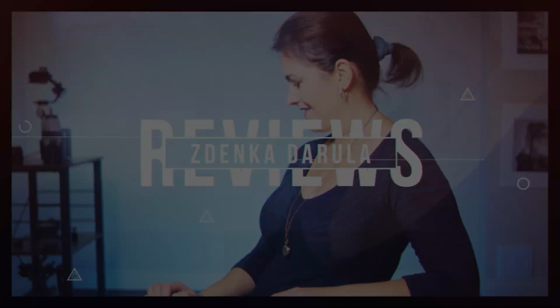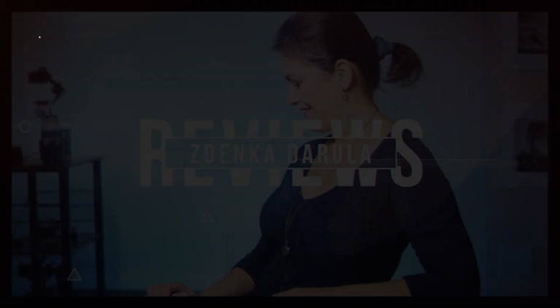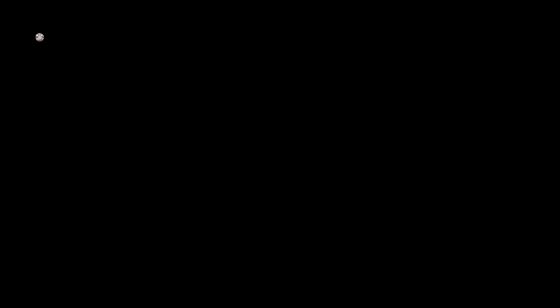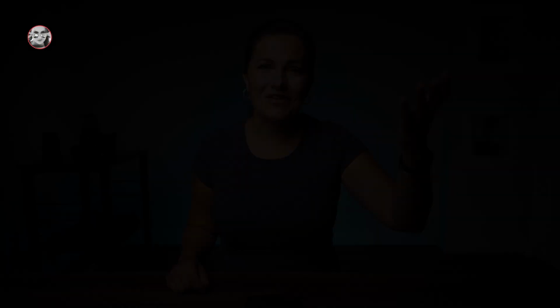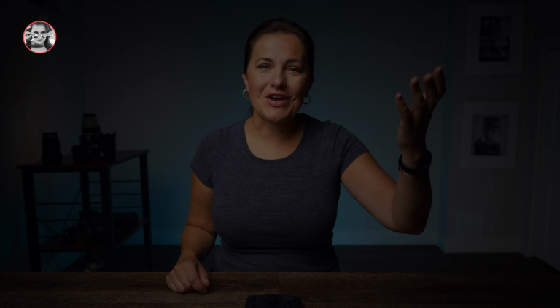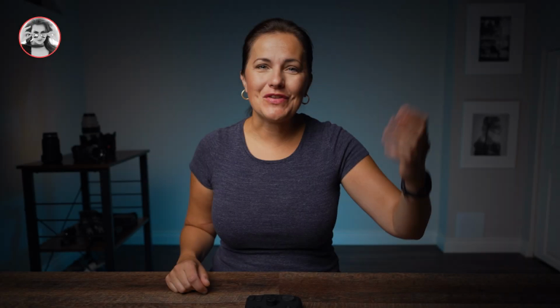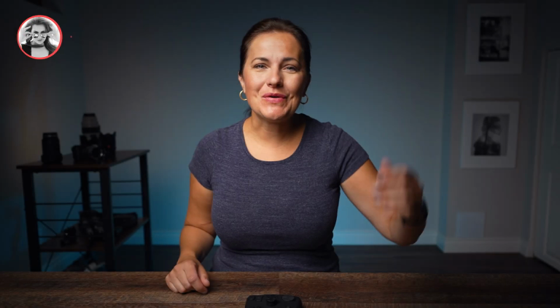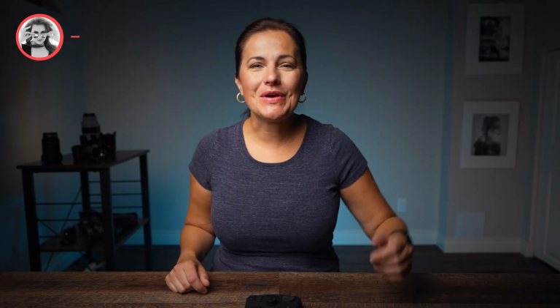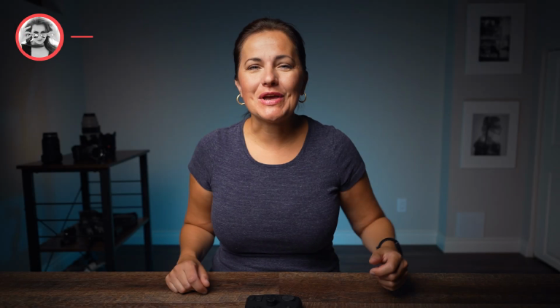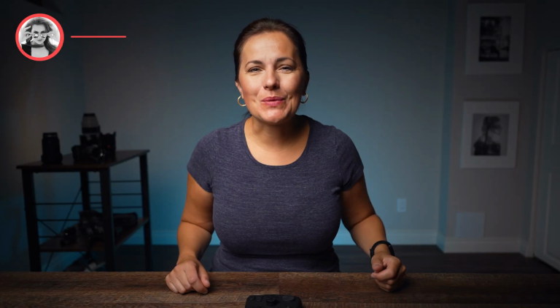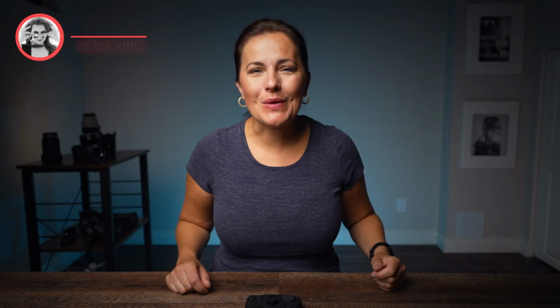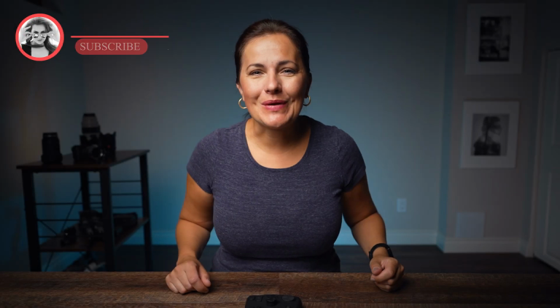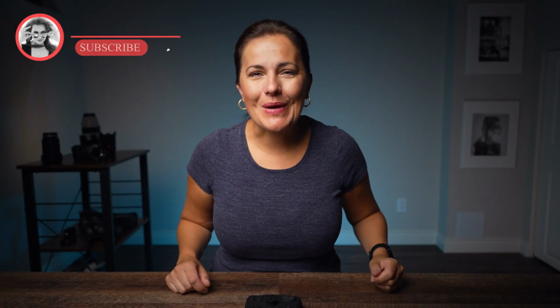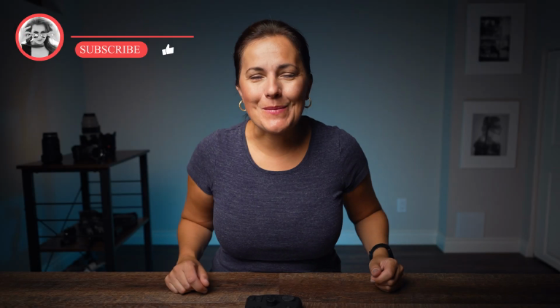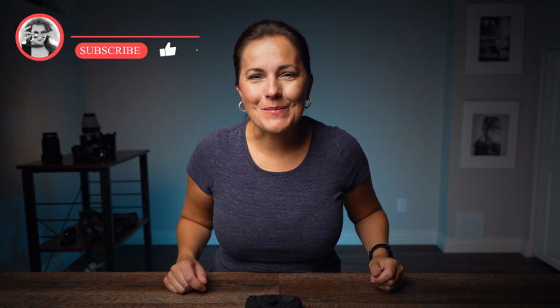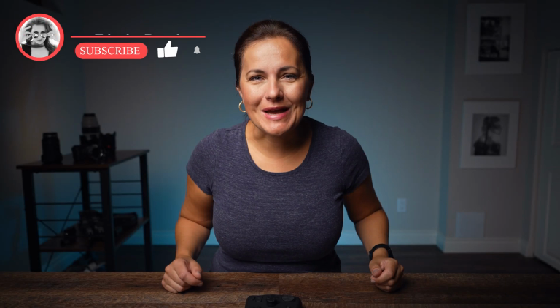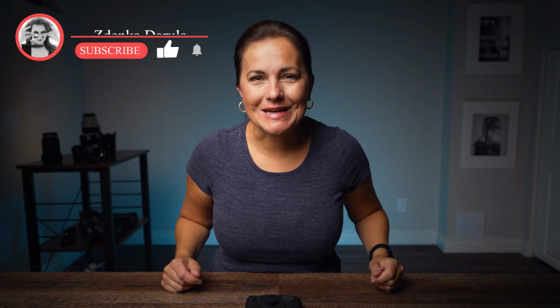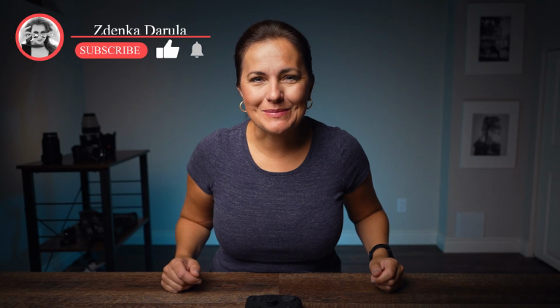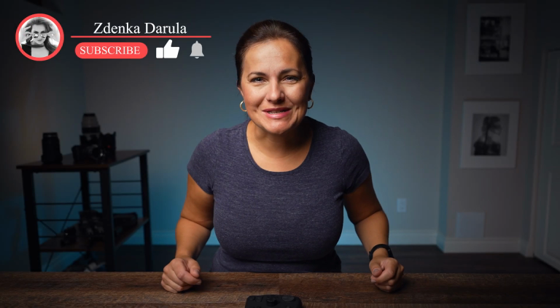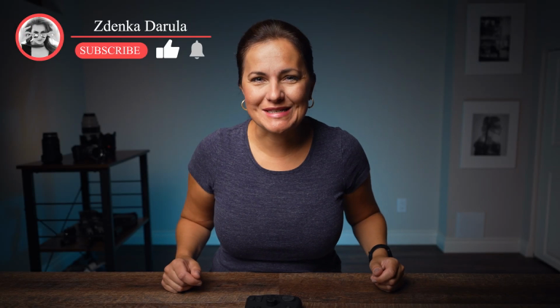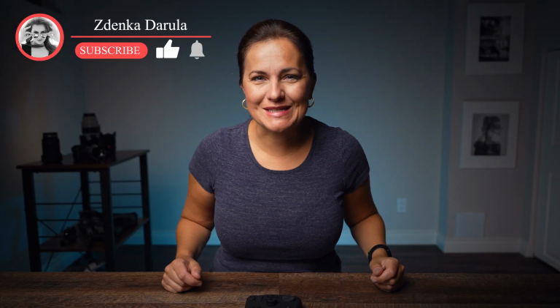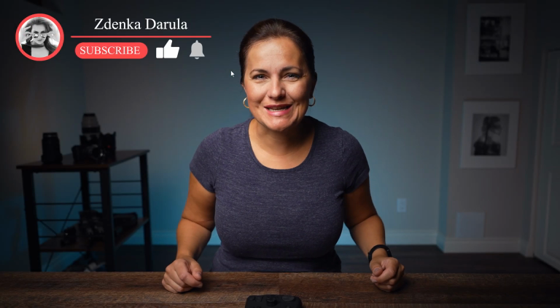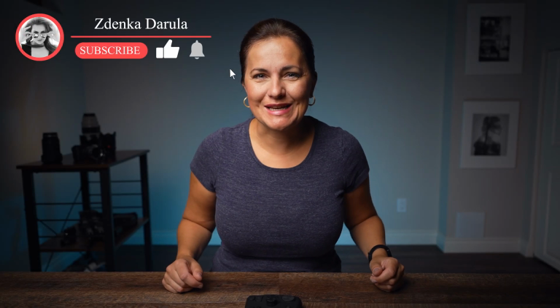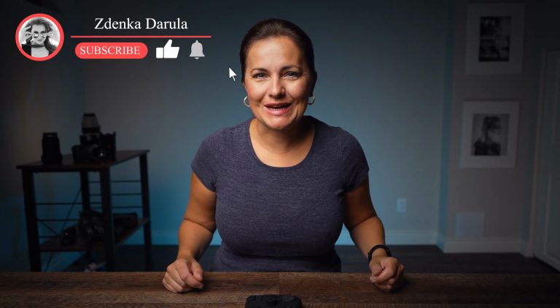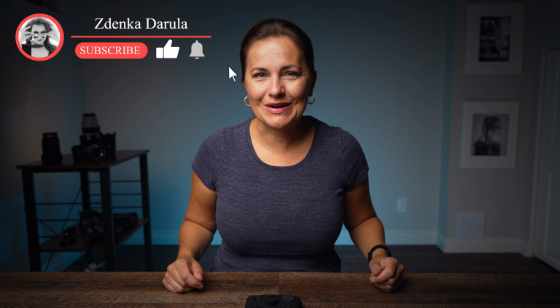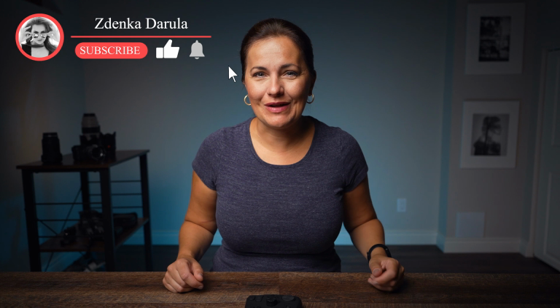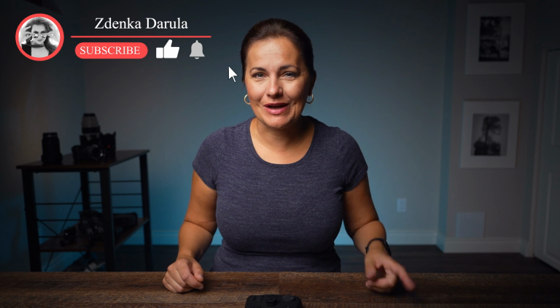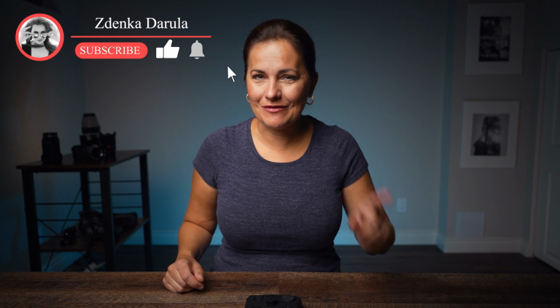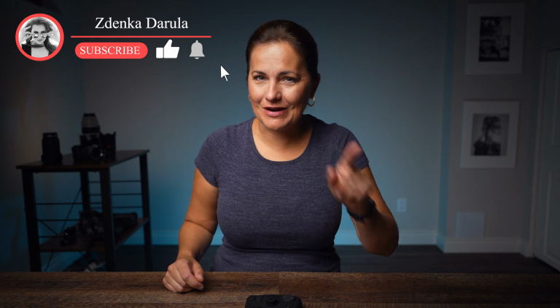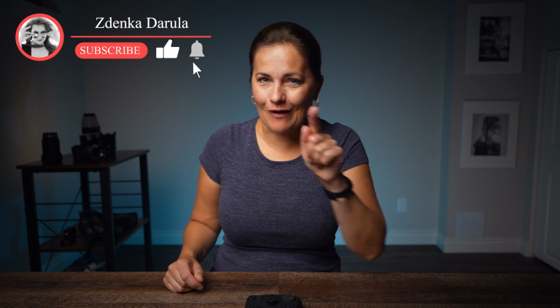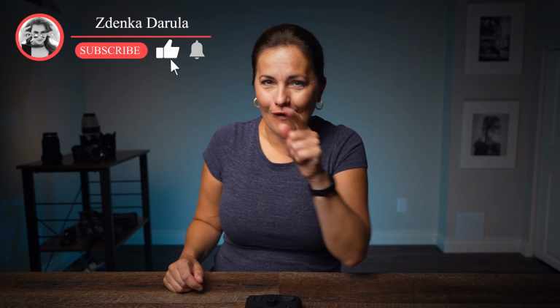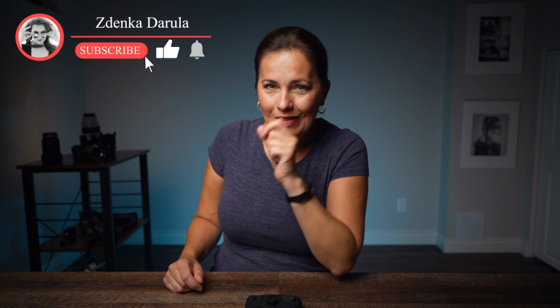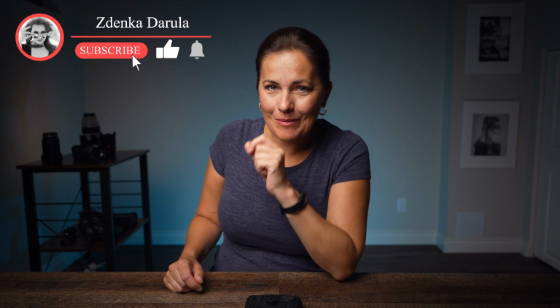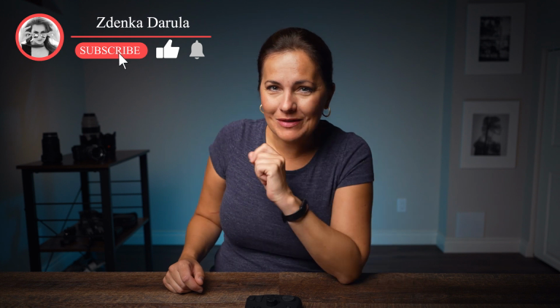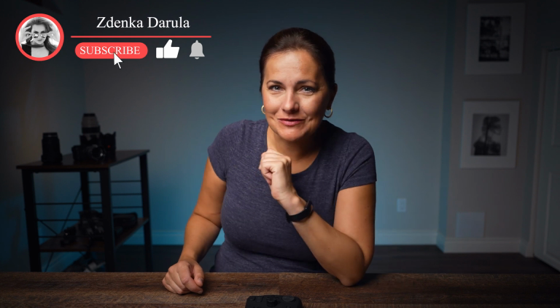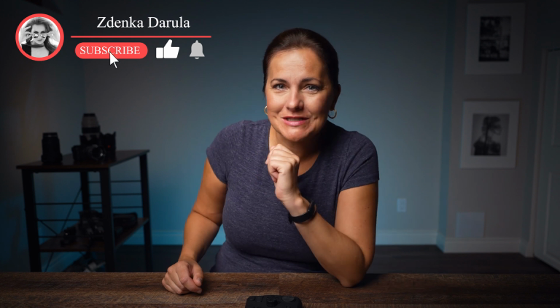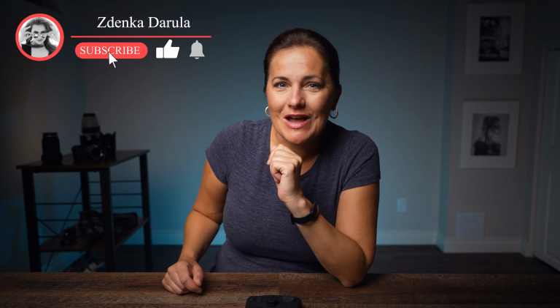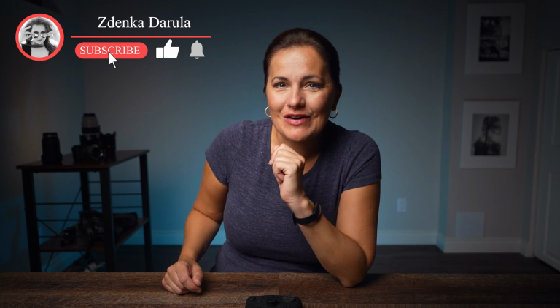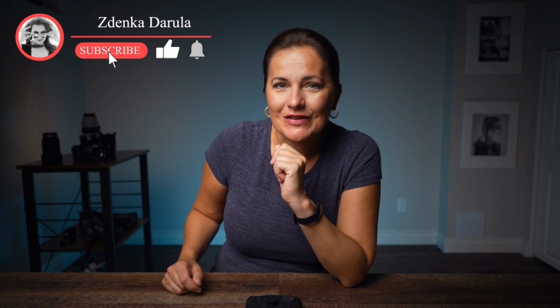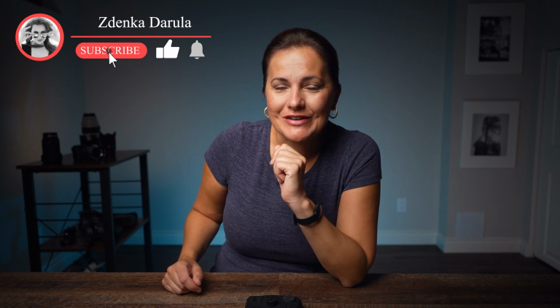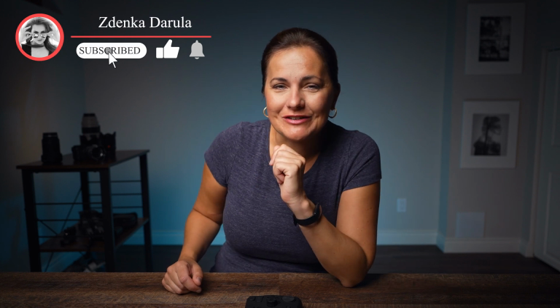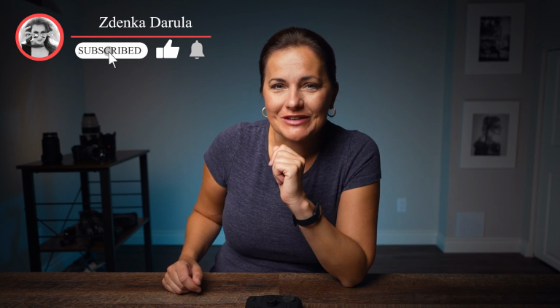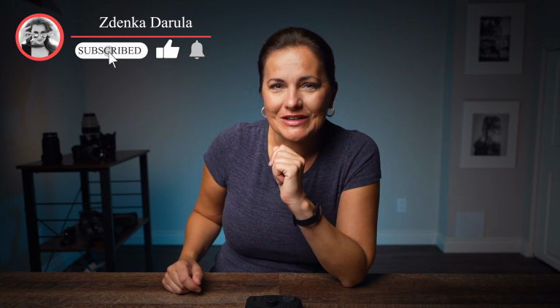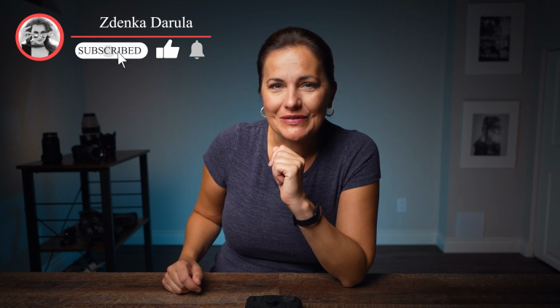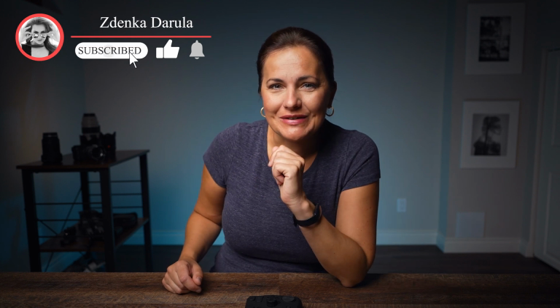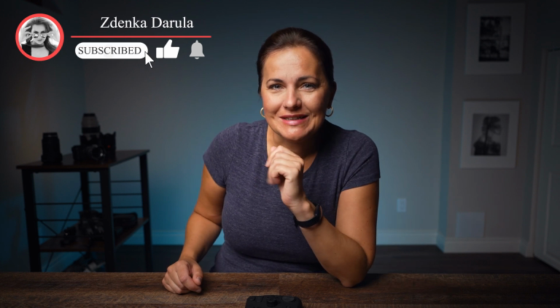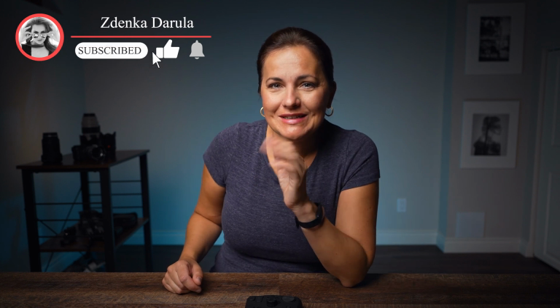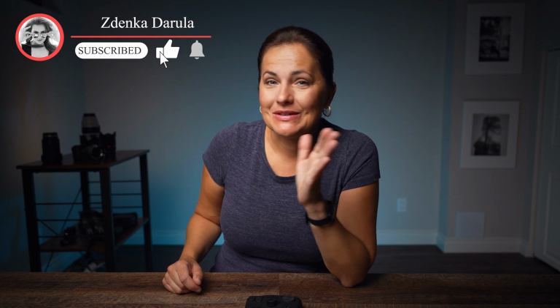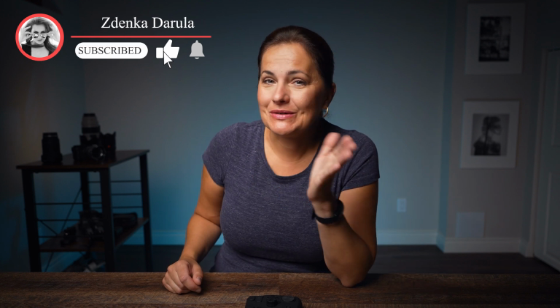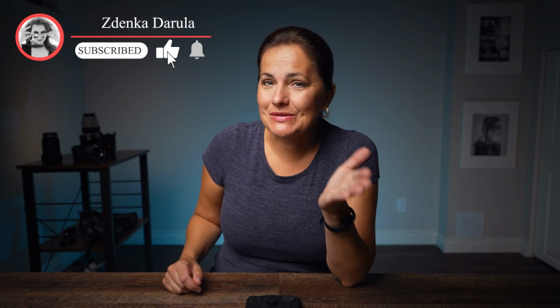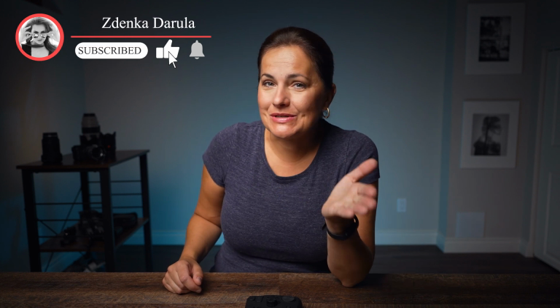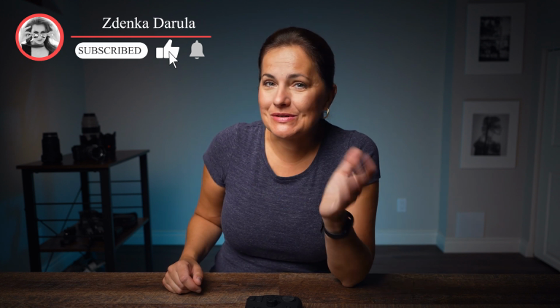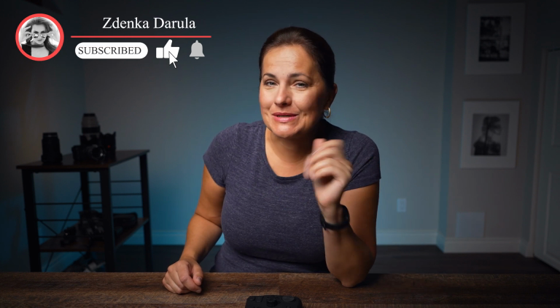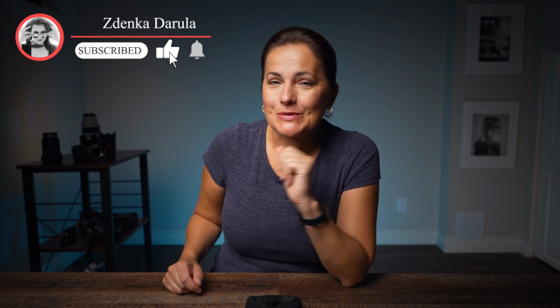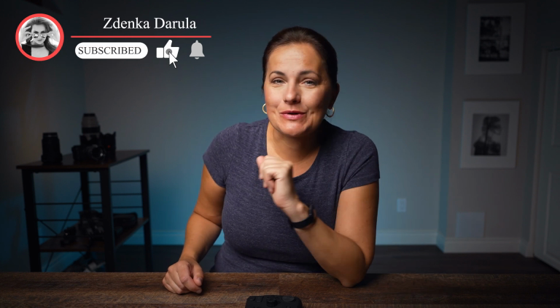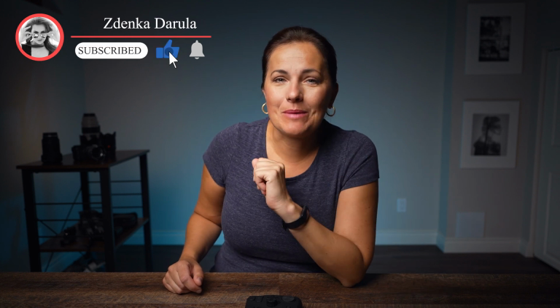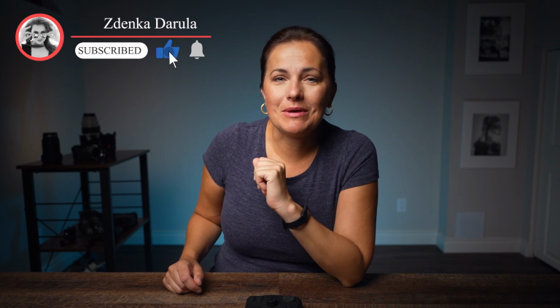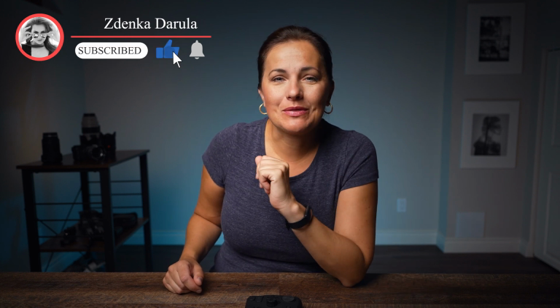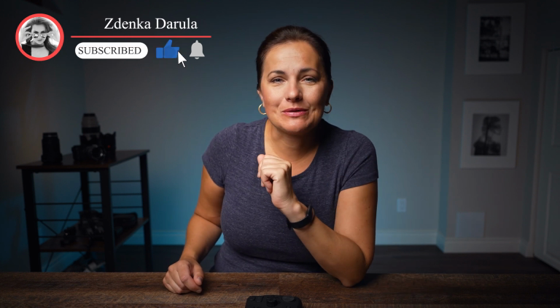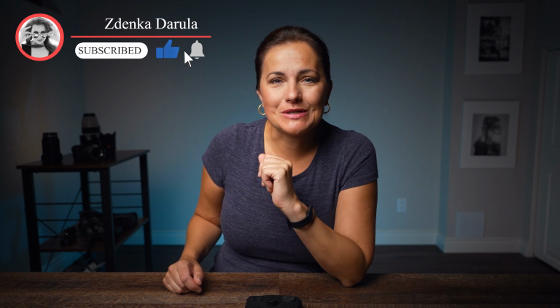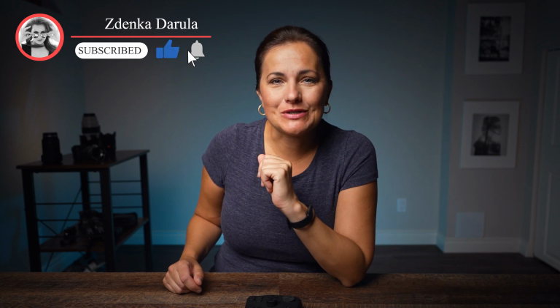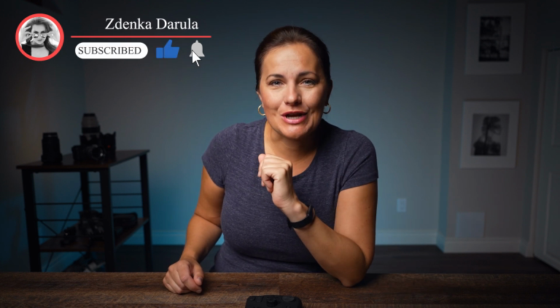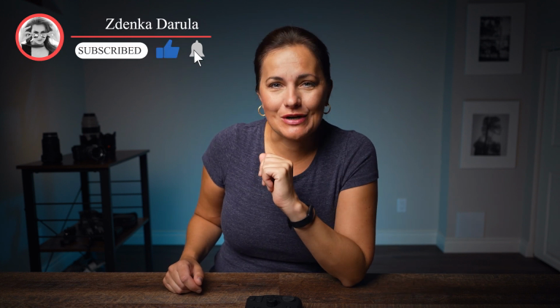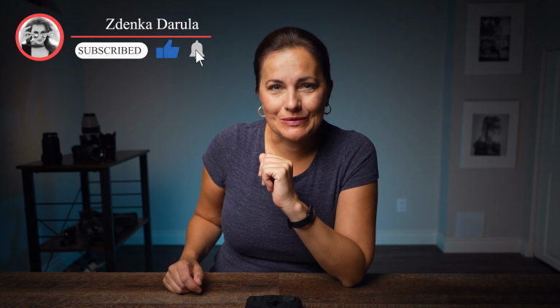If you are new here, welcome. My name is Zdenka Darula. If you are all about photography and video, consider subscribing to this channel.